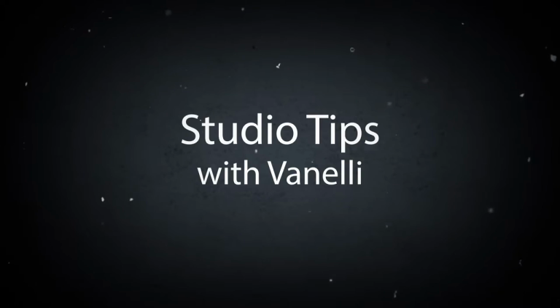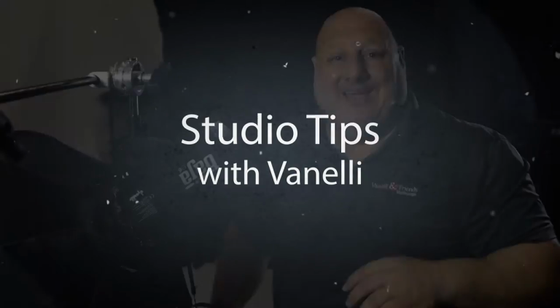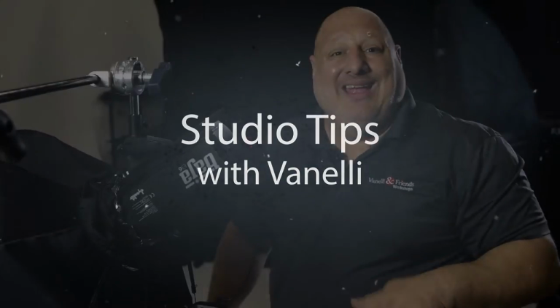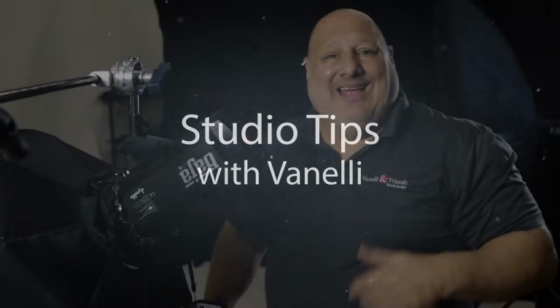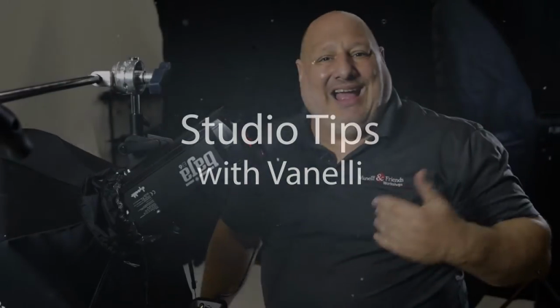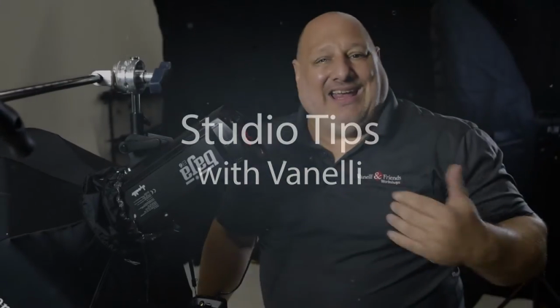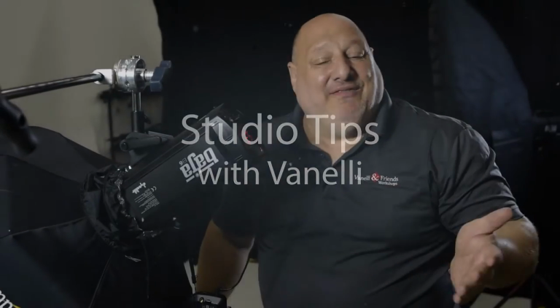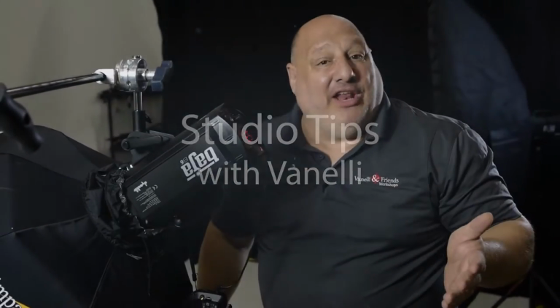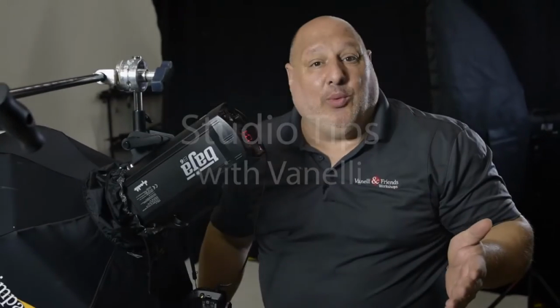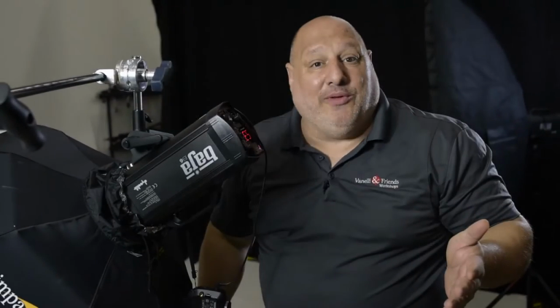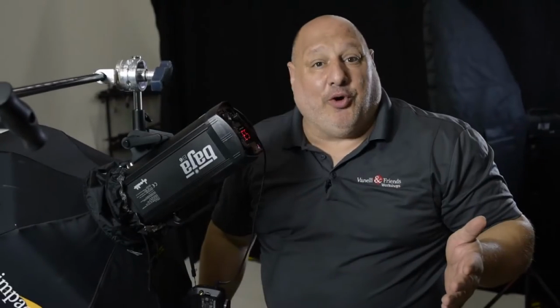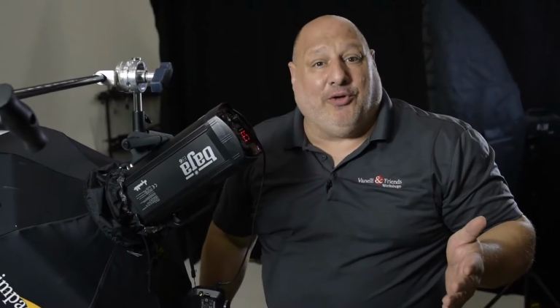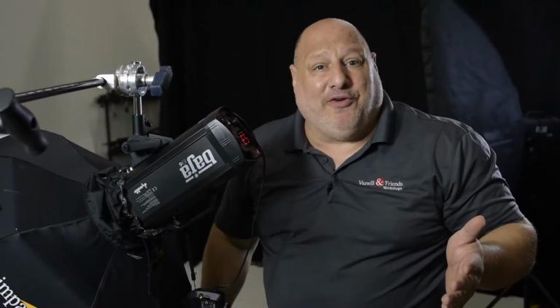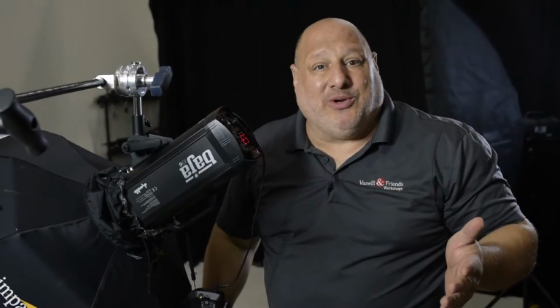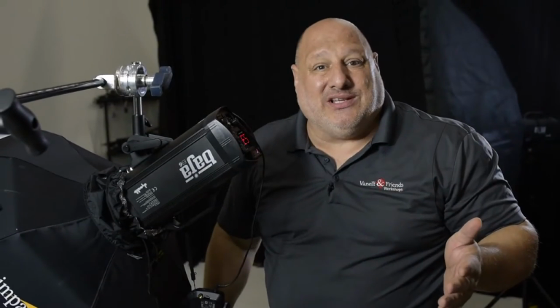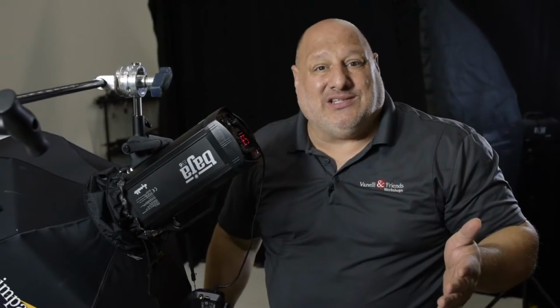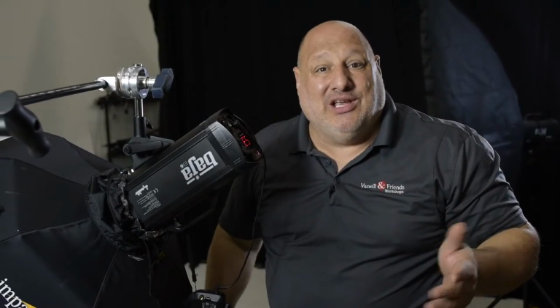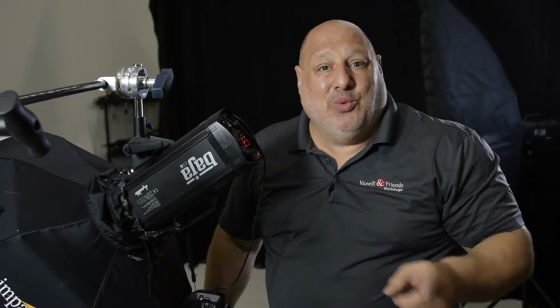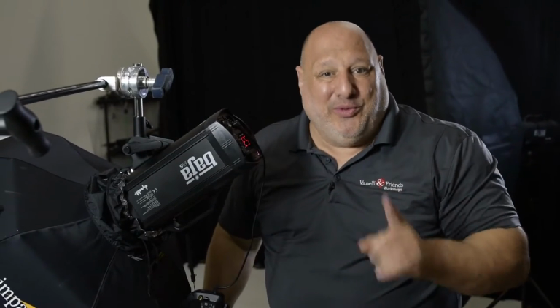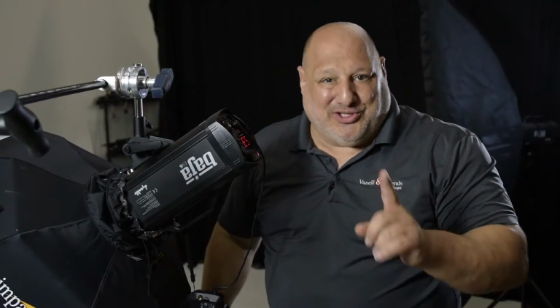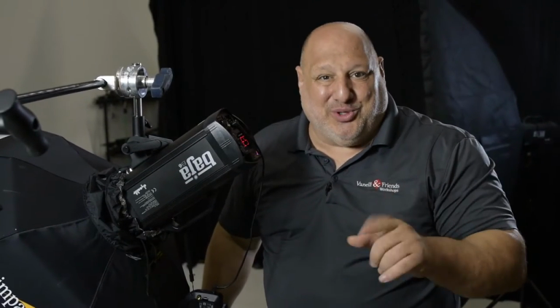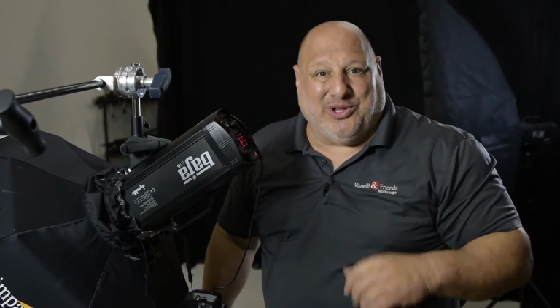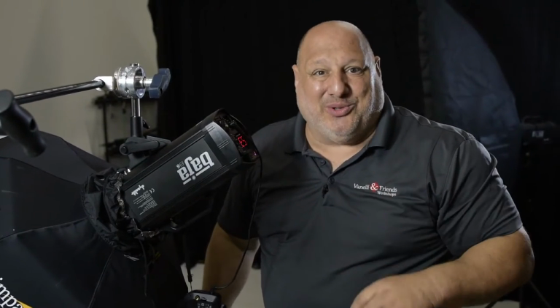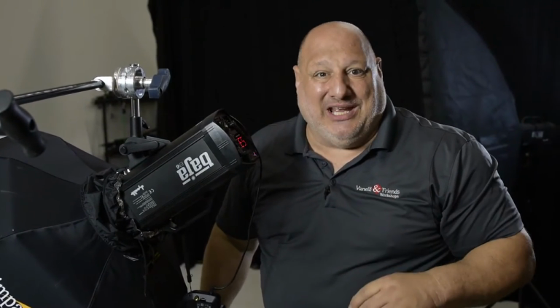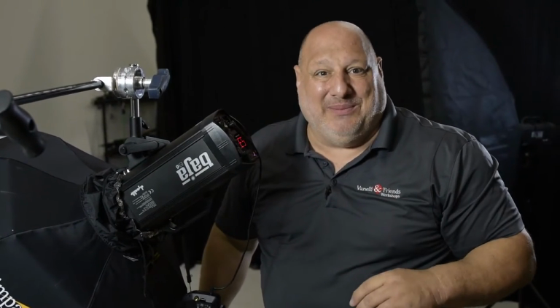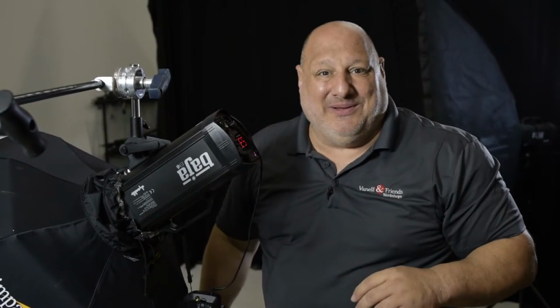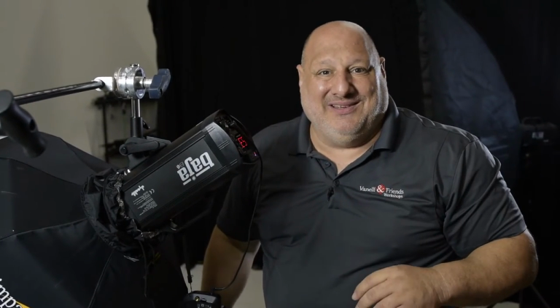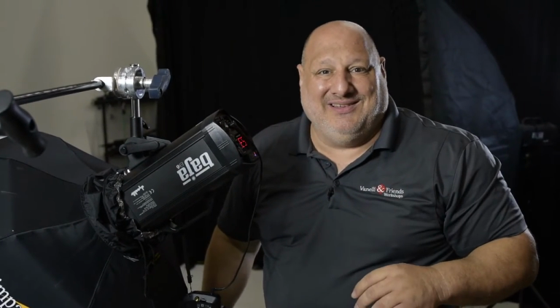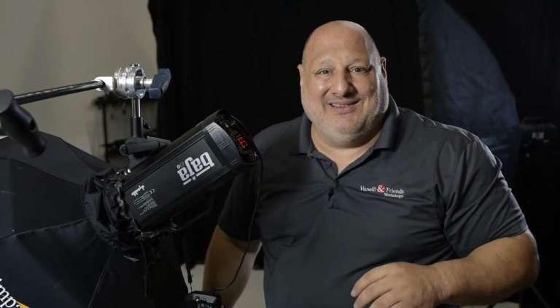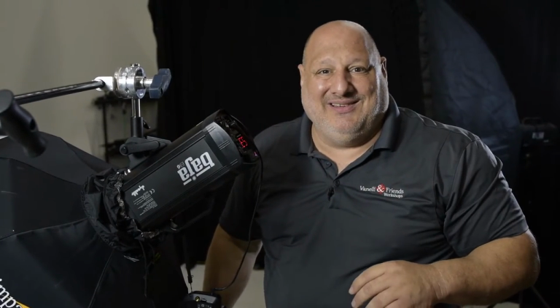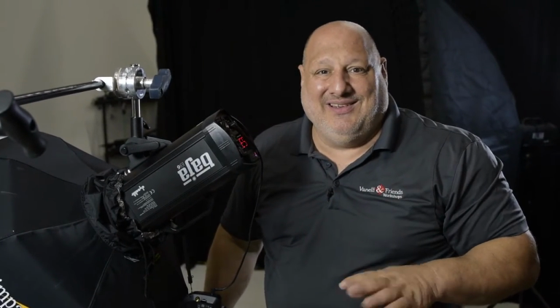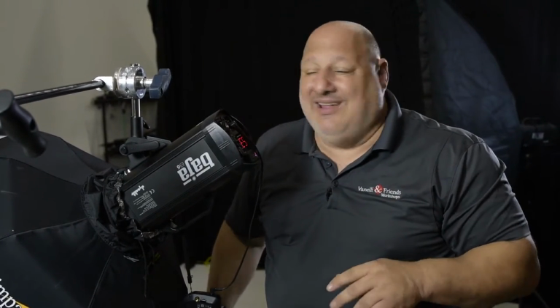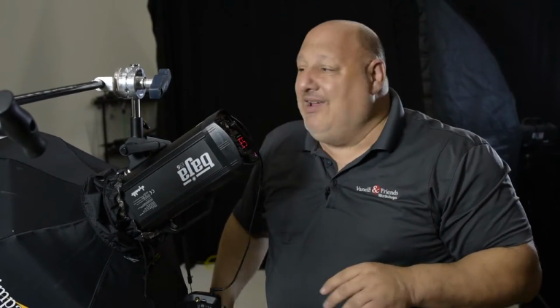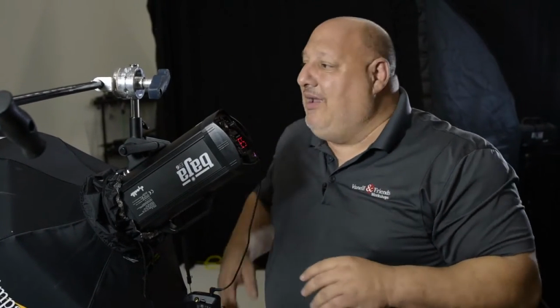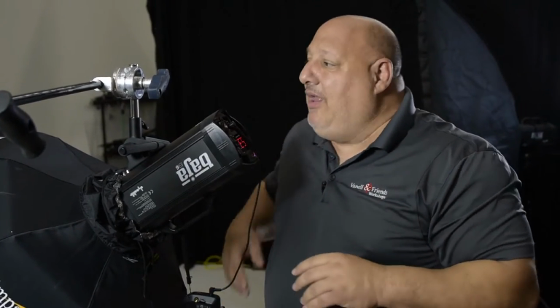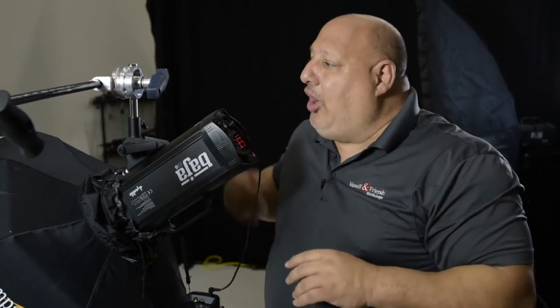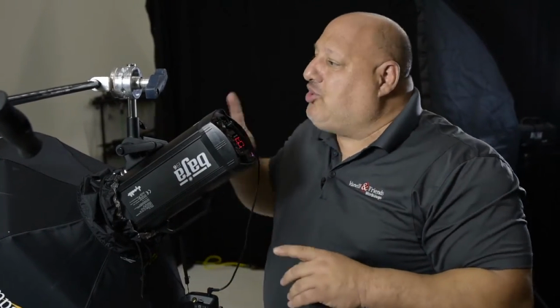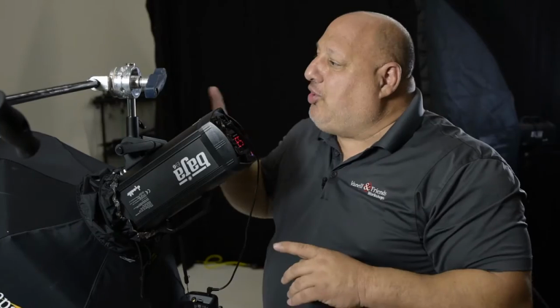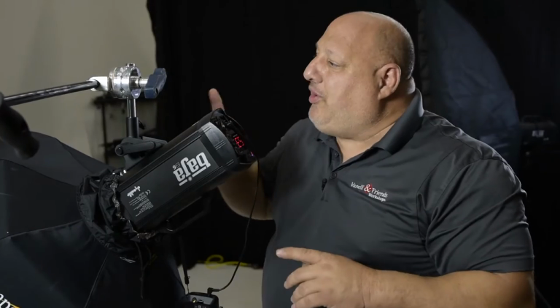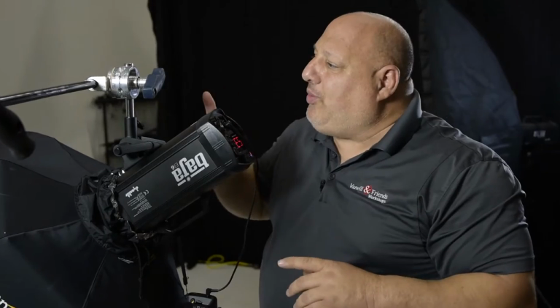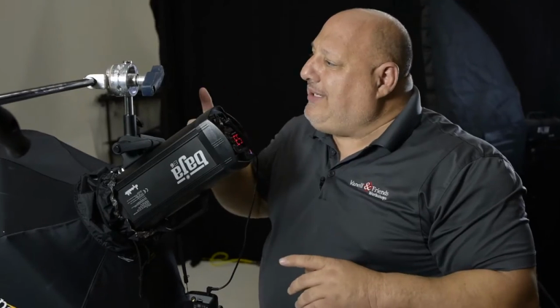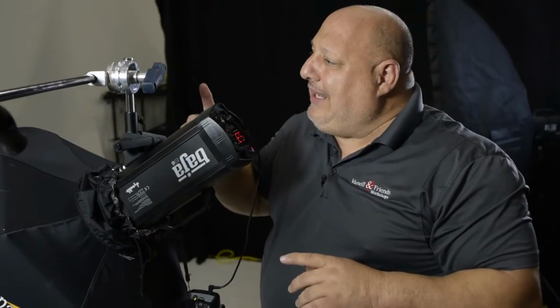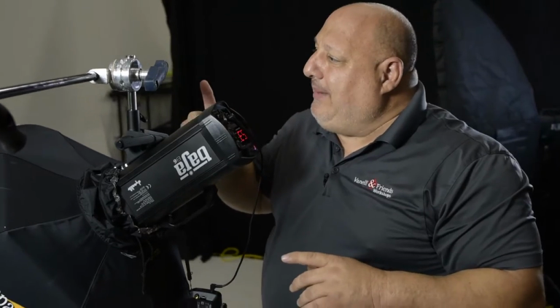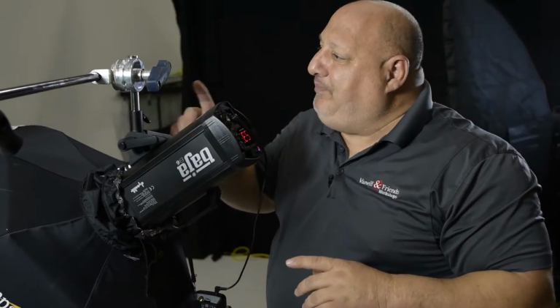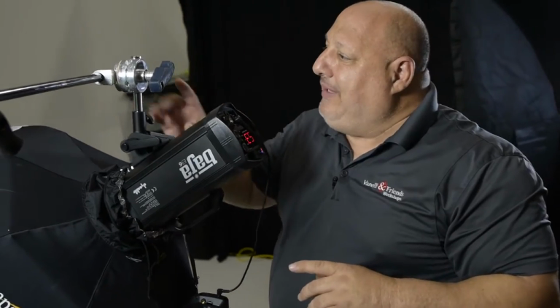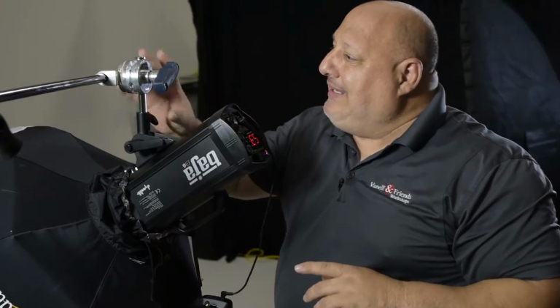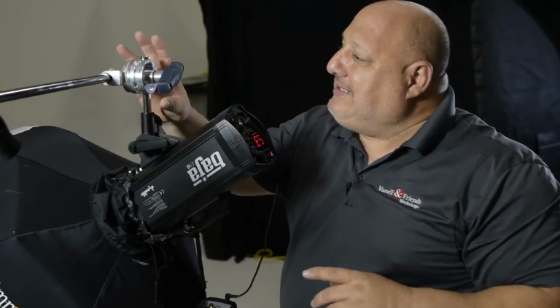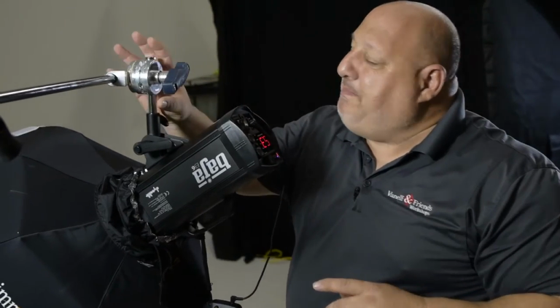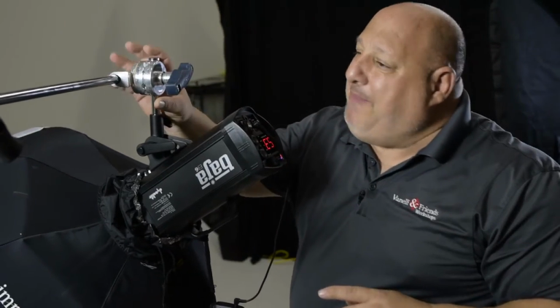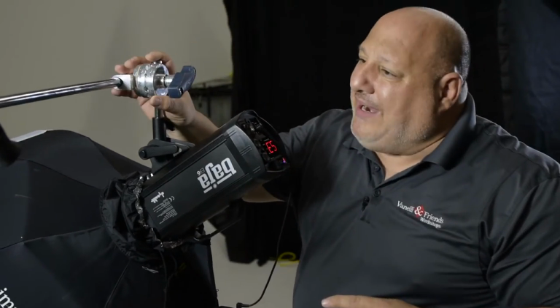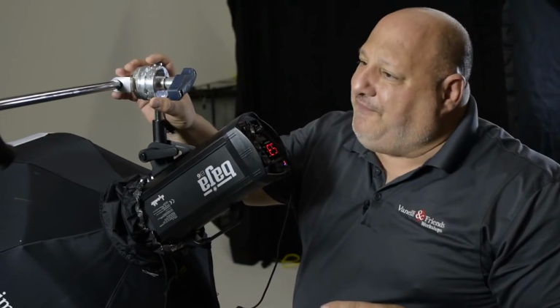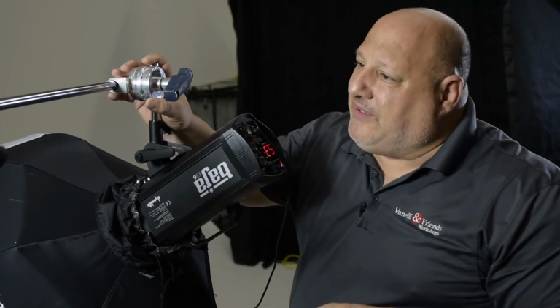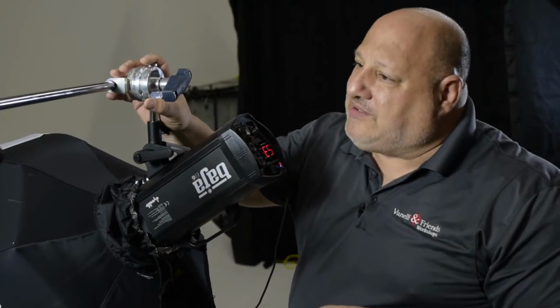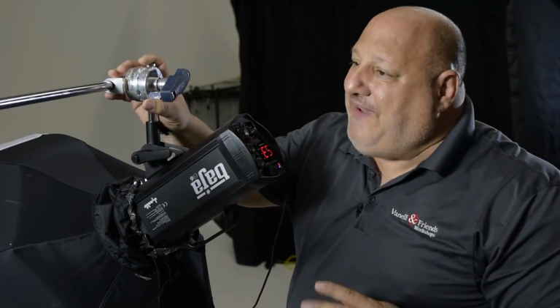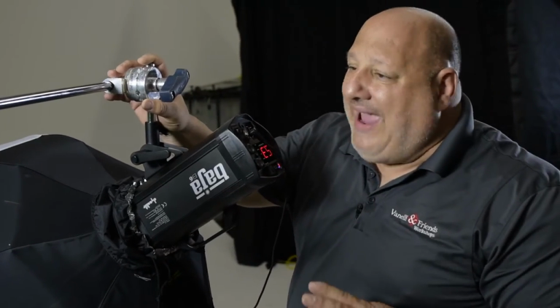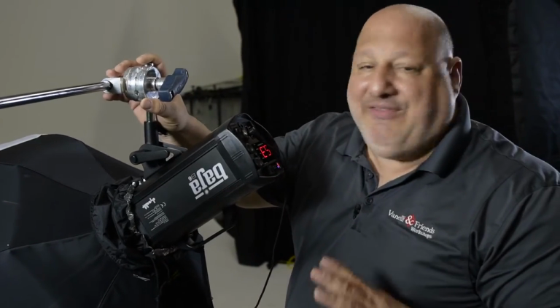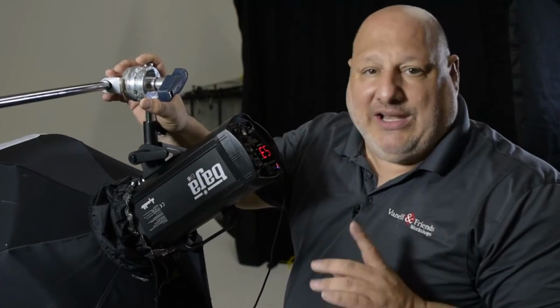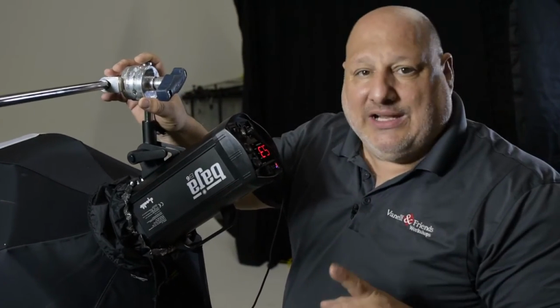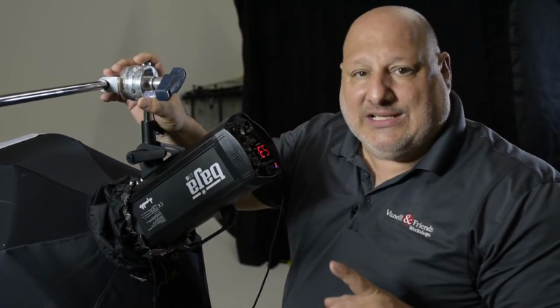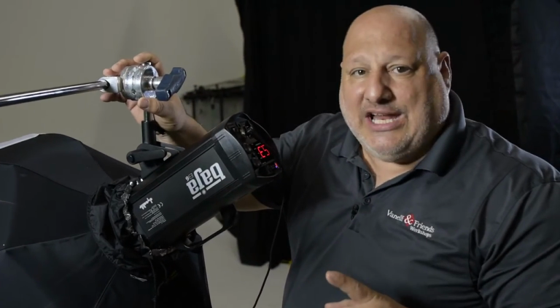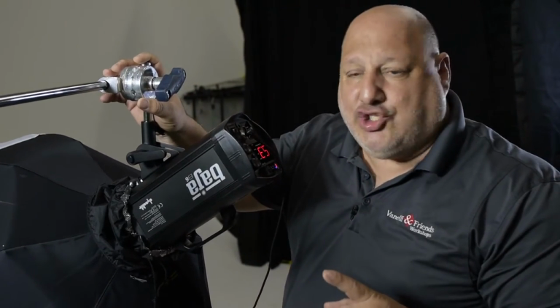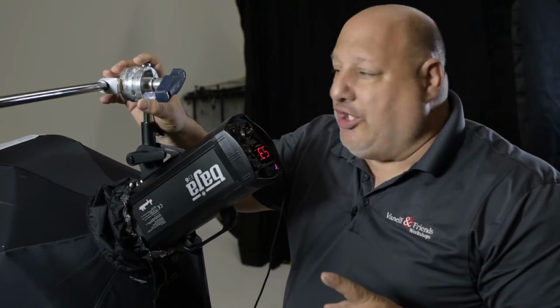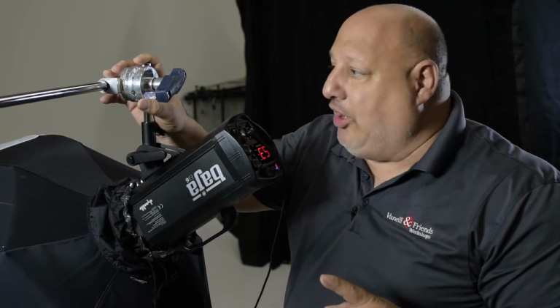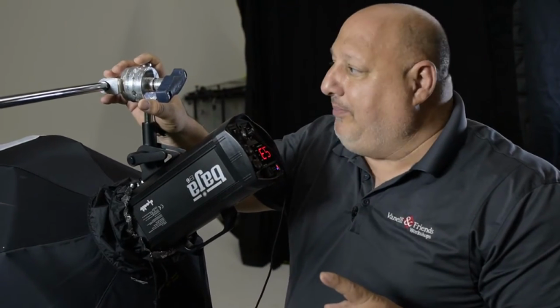Hi, I'm Vanelli with Photo Focus with a Studio Tip. Our Studio Tip is the benefits of having an extension arm.